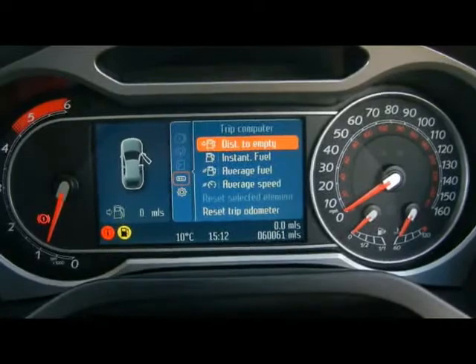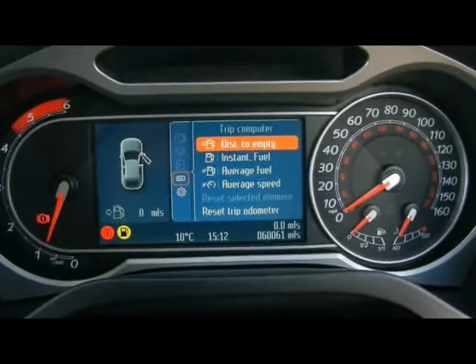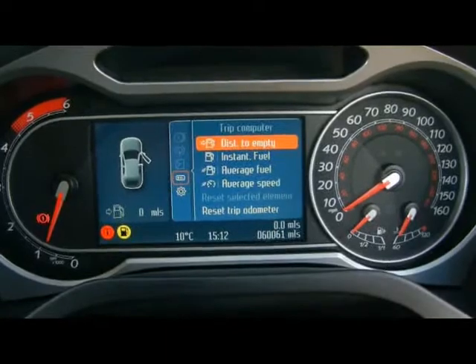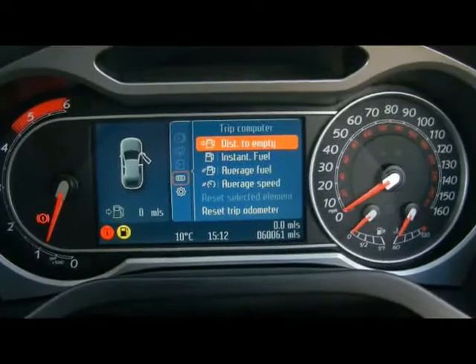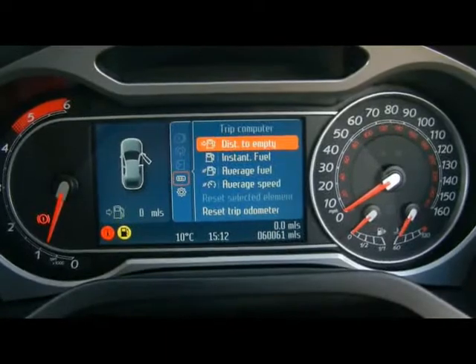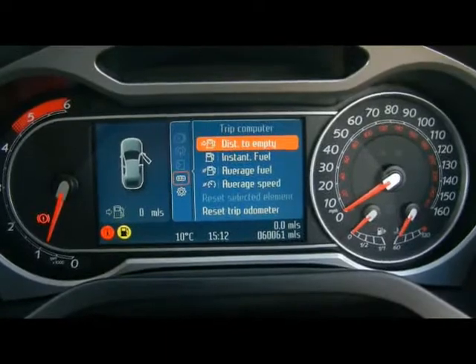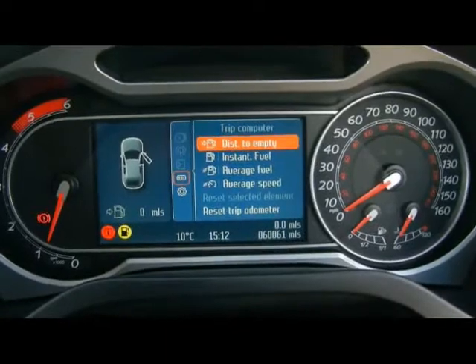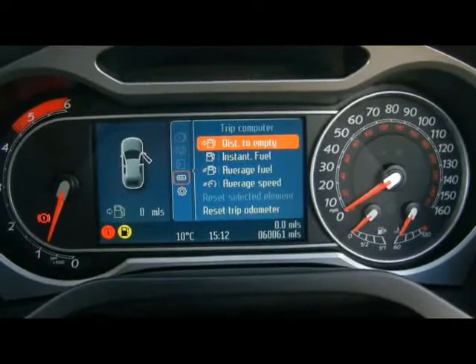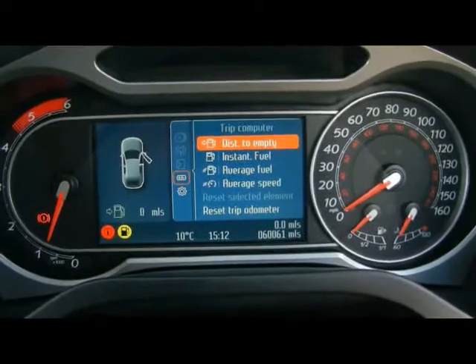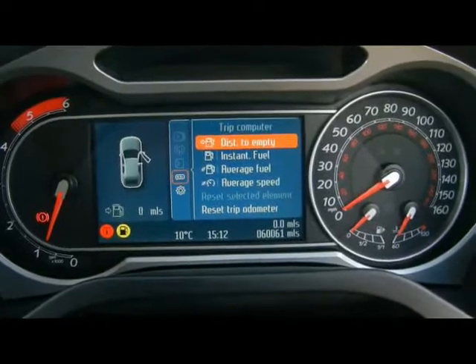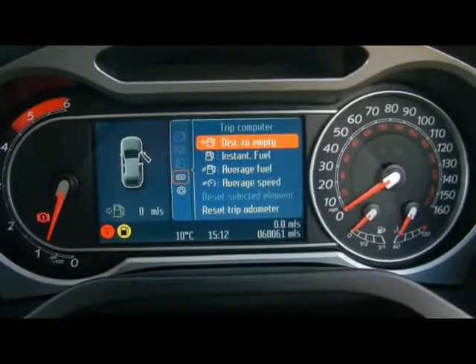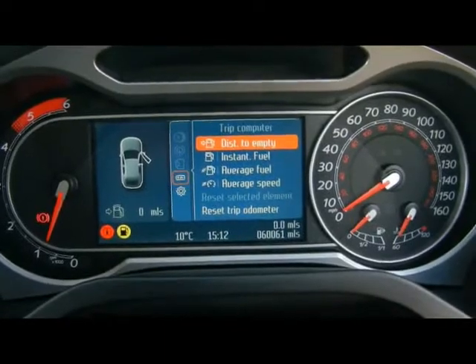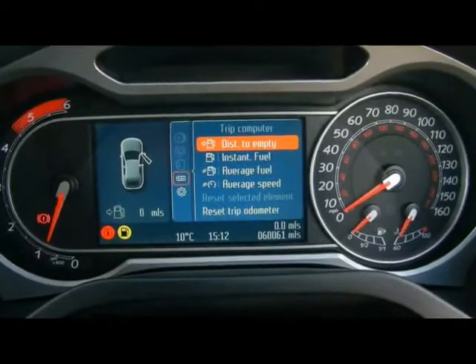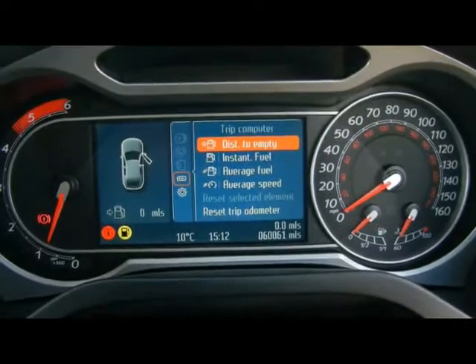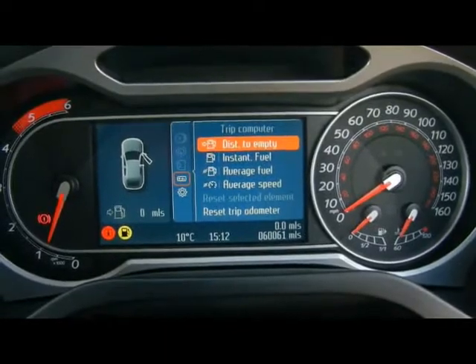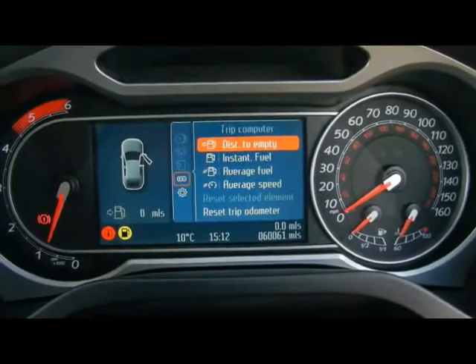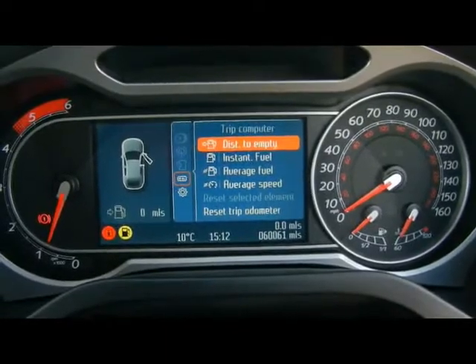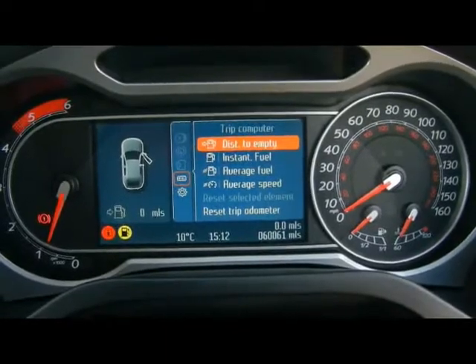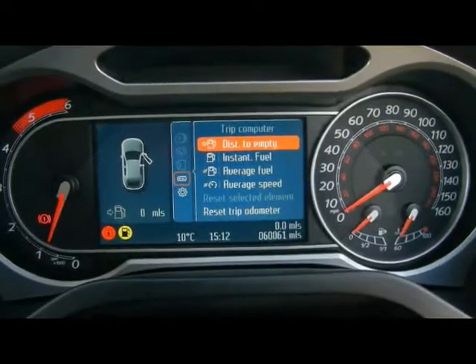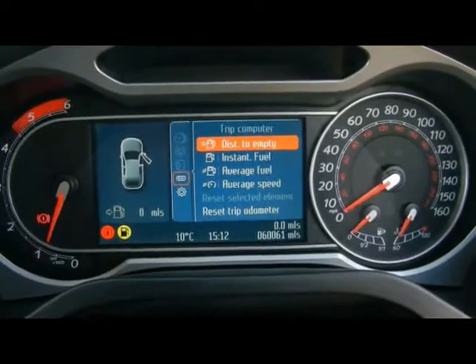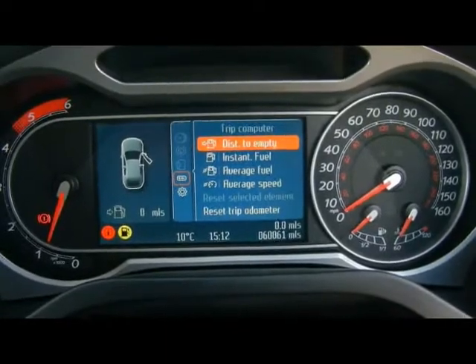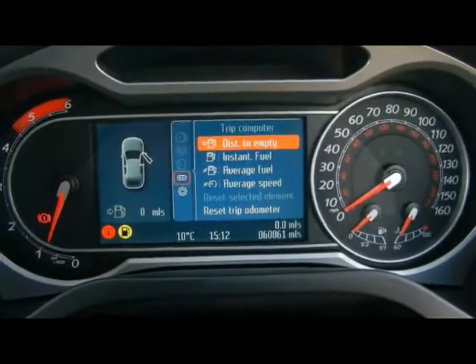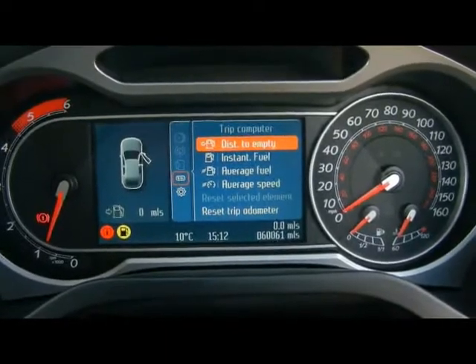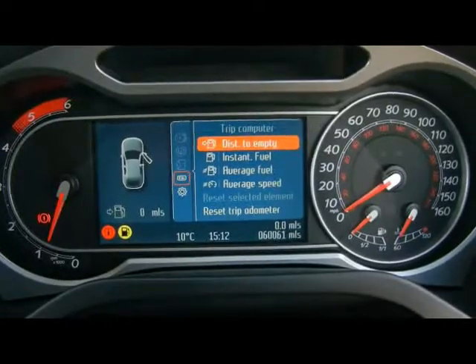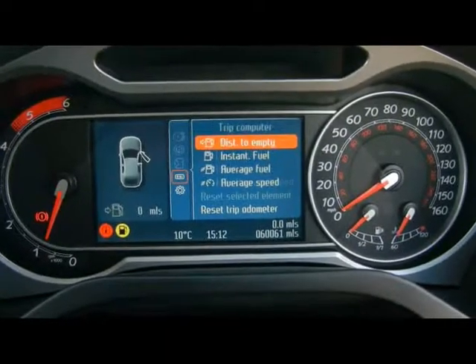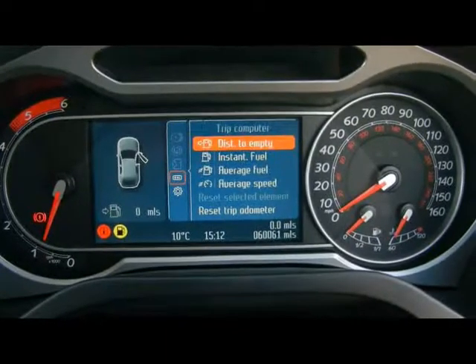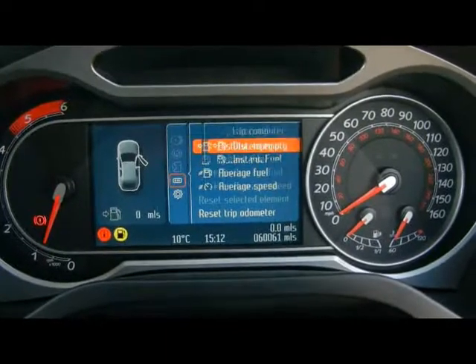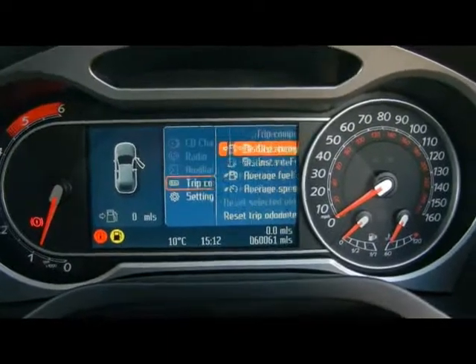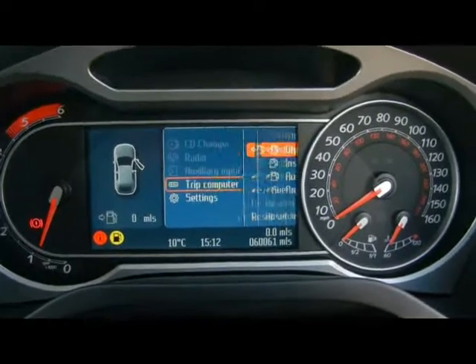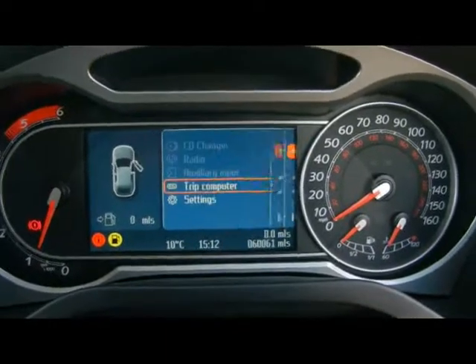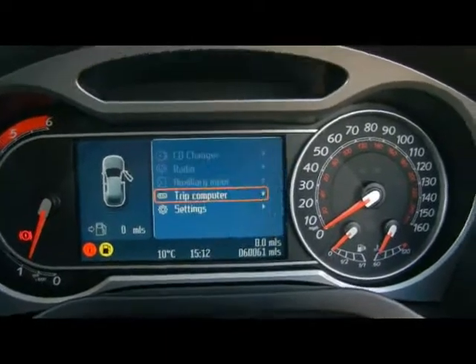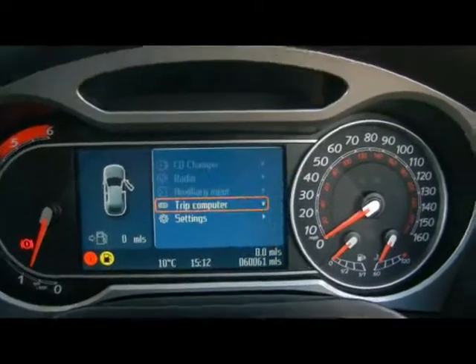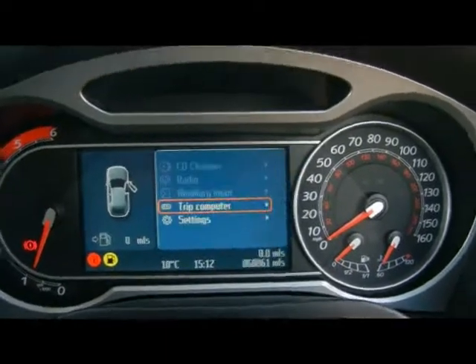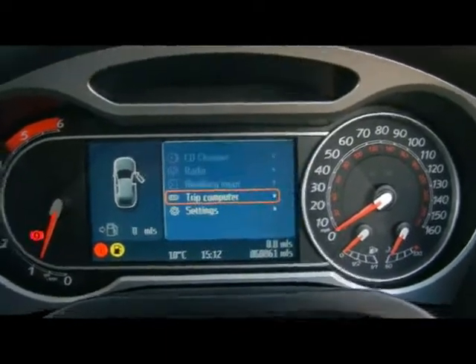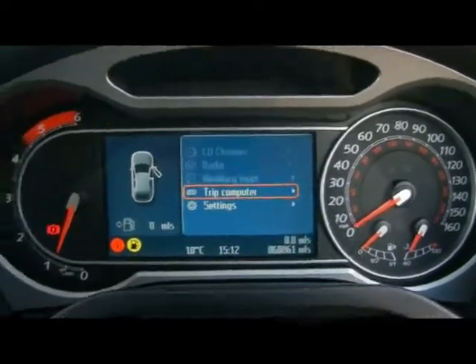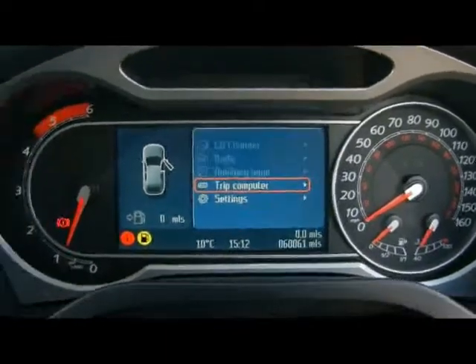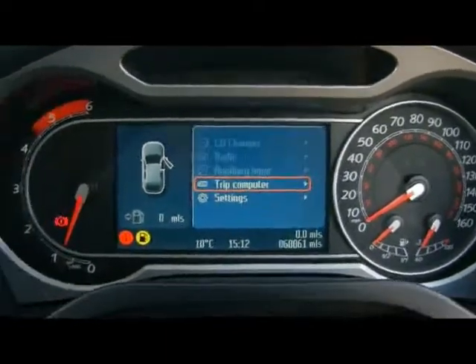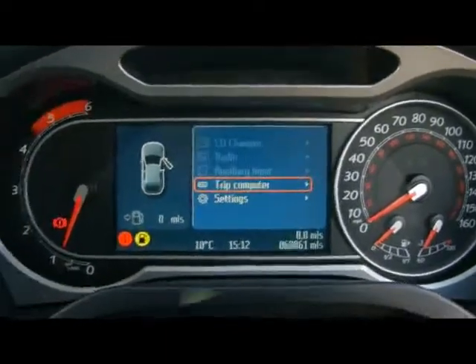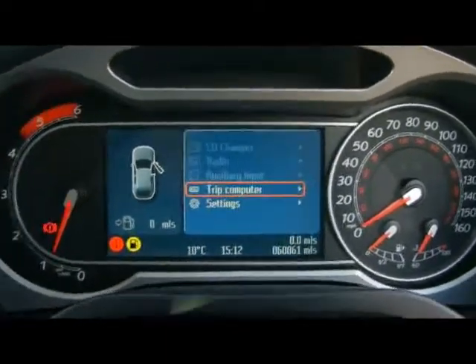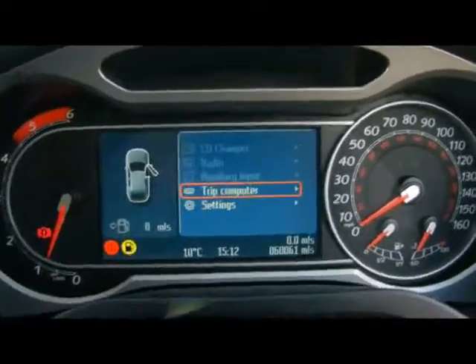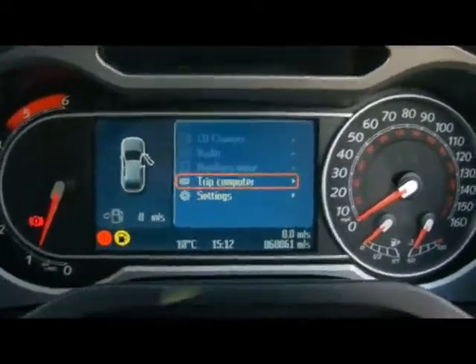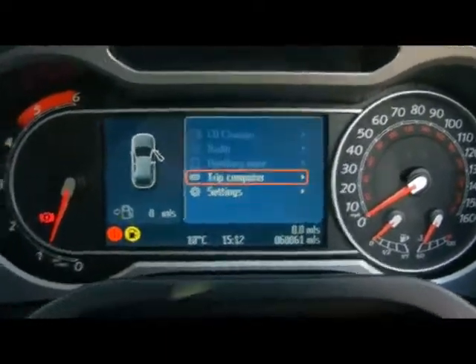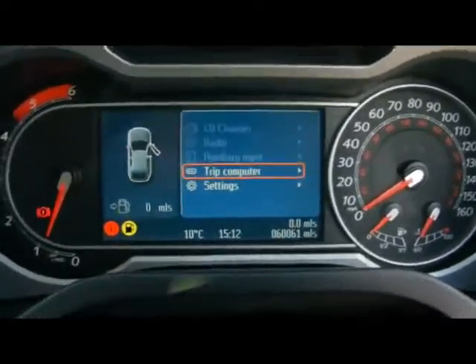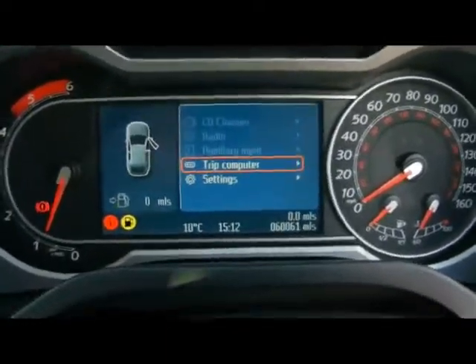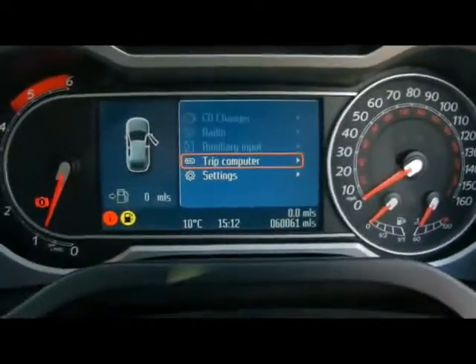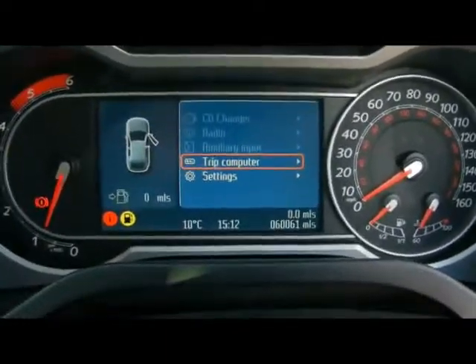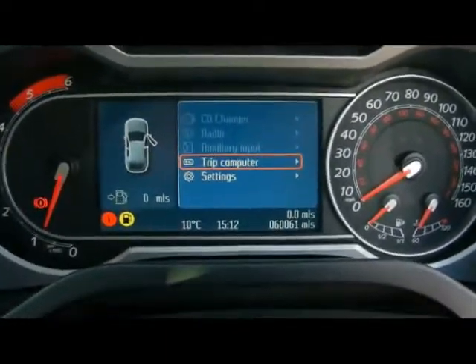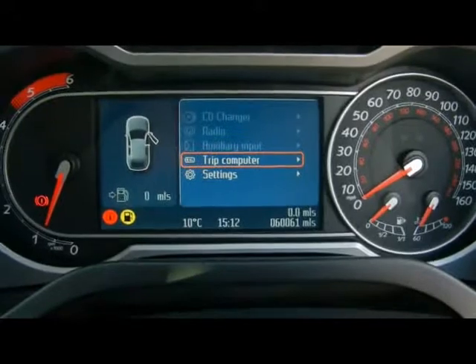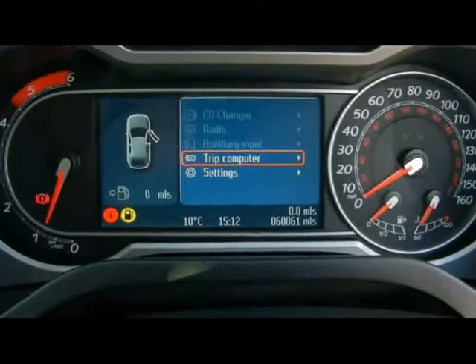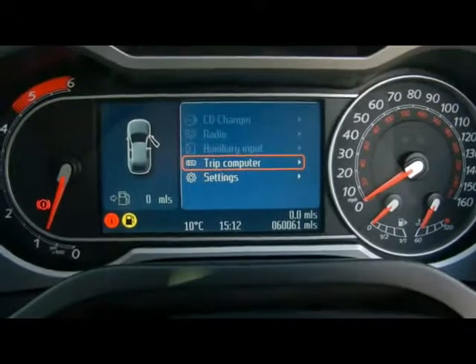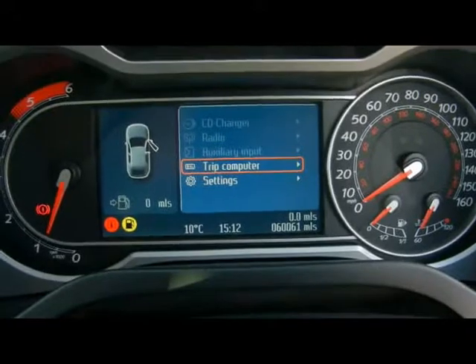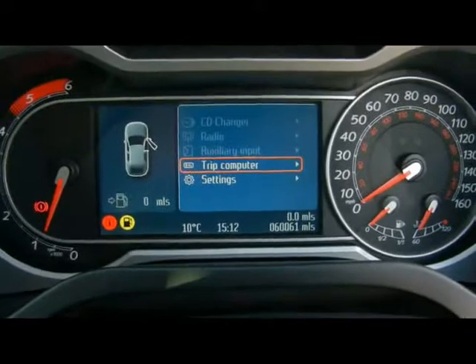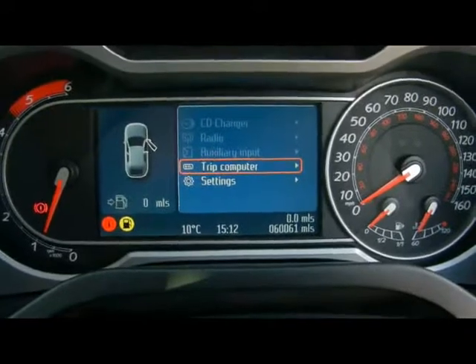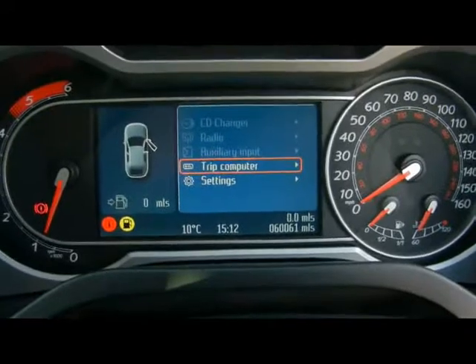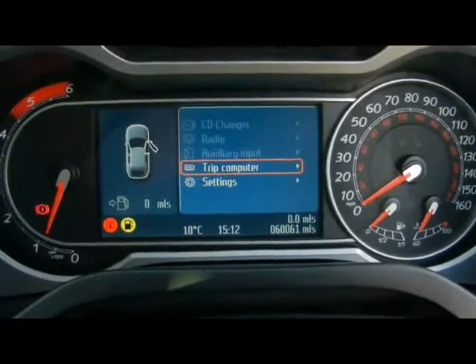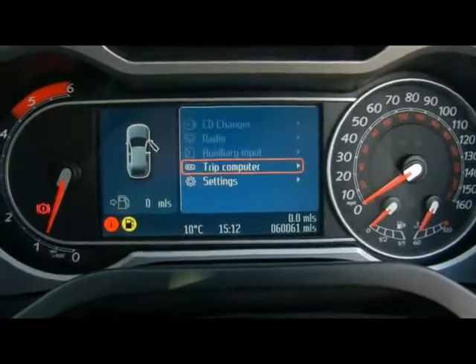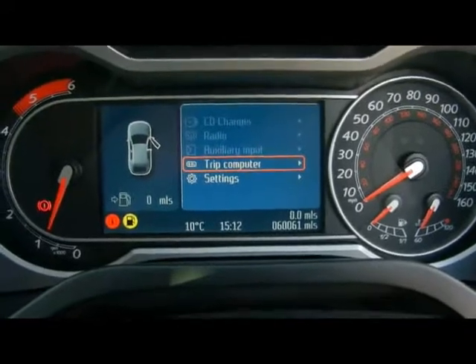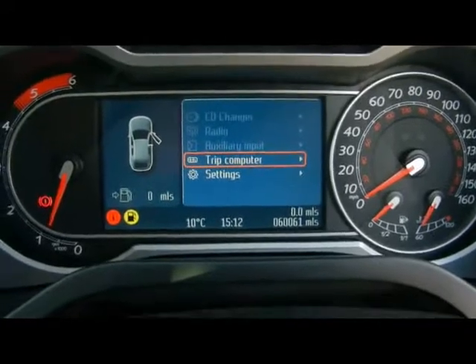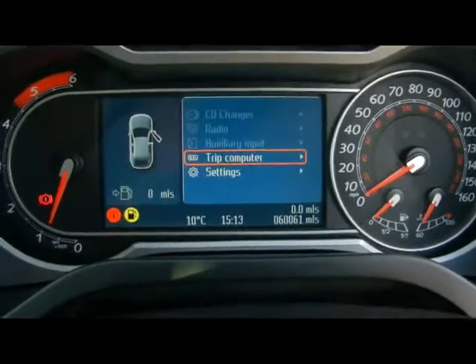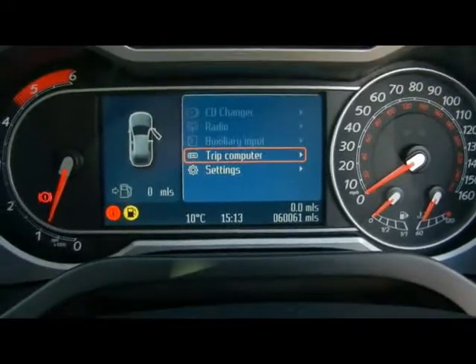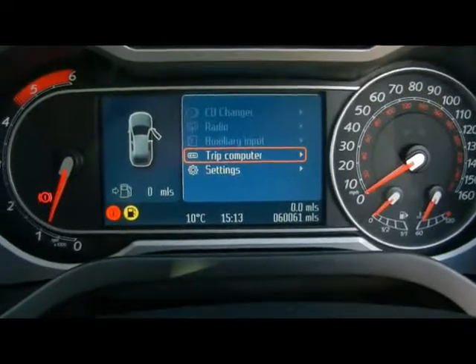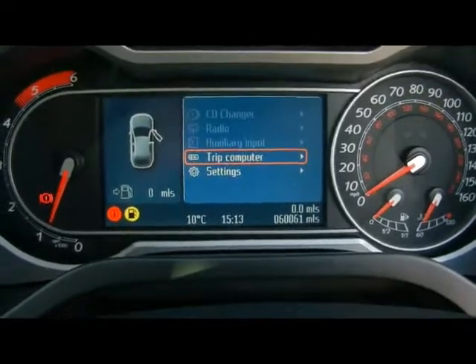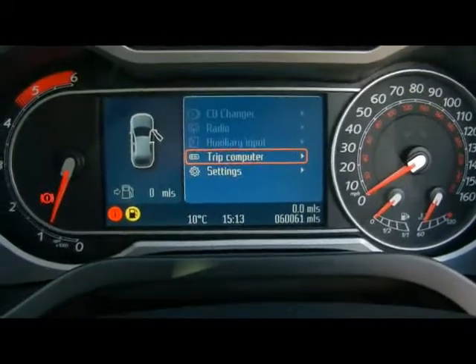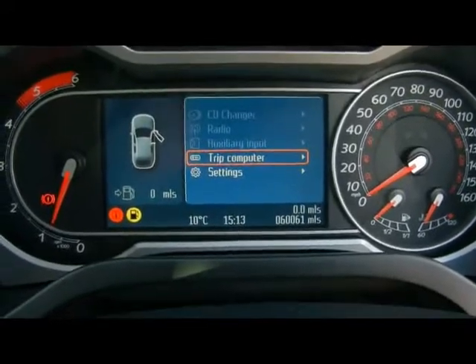The trip computer shows you distance to empty, instant and average fuel consumption, and average speed. Right at the bottom there you can see the car has covered 60,000 miles.